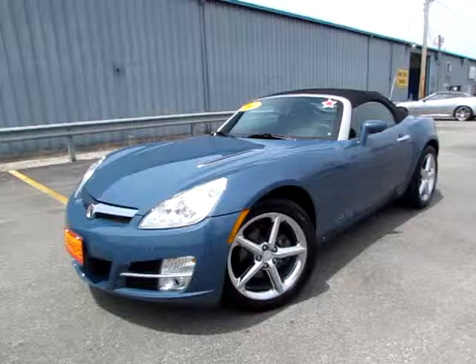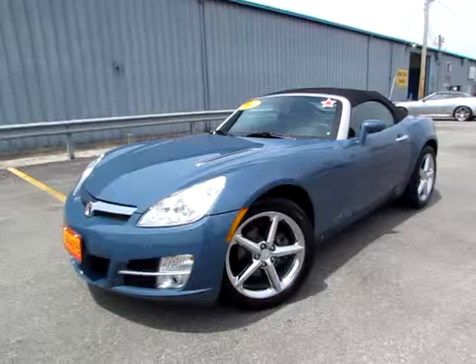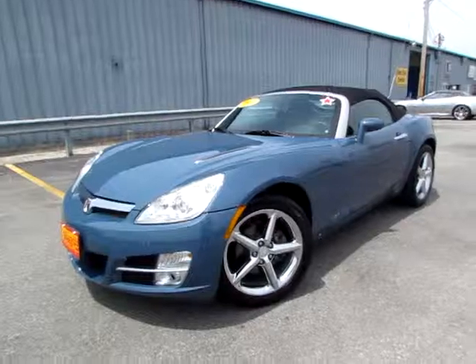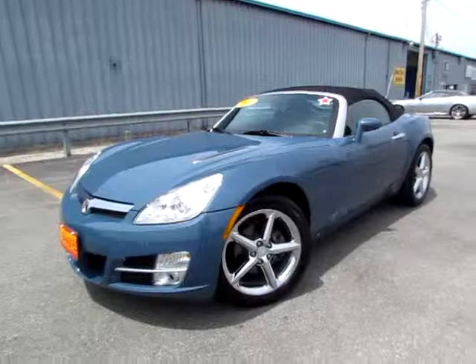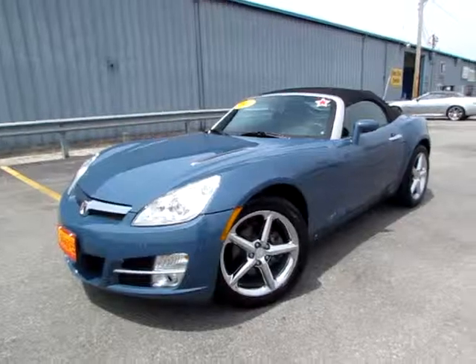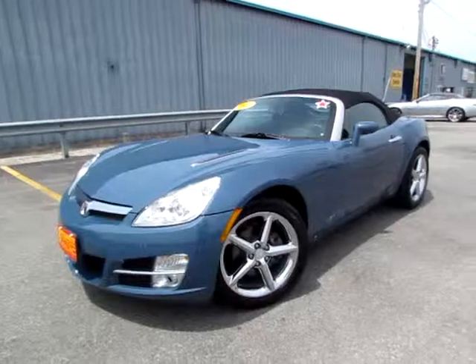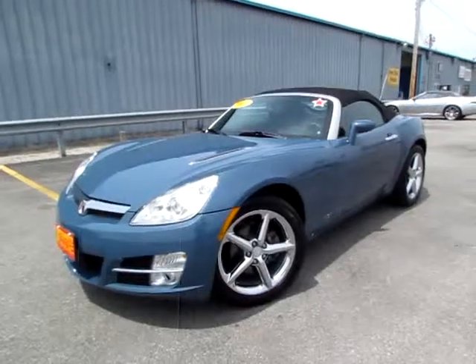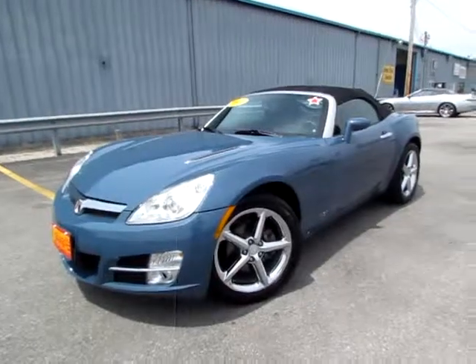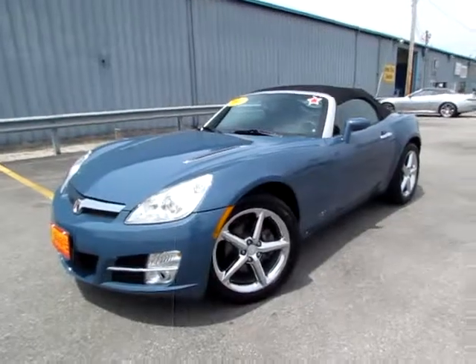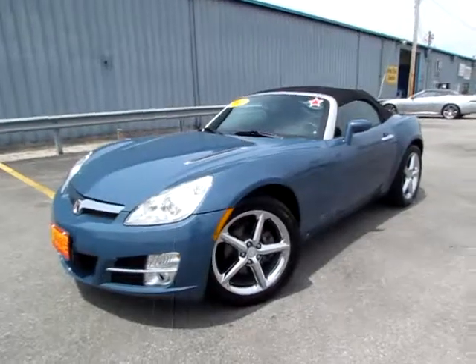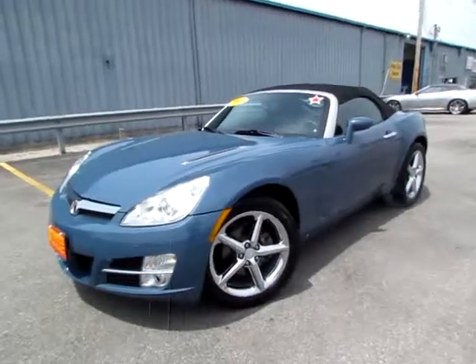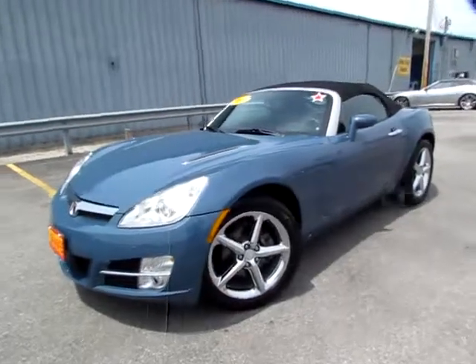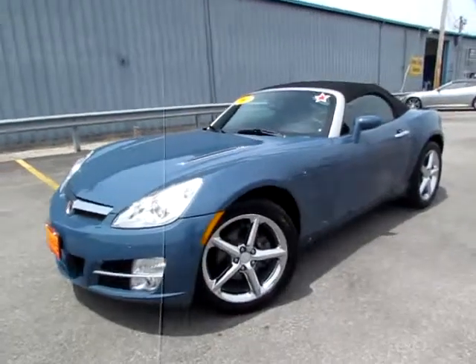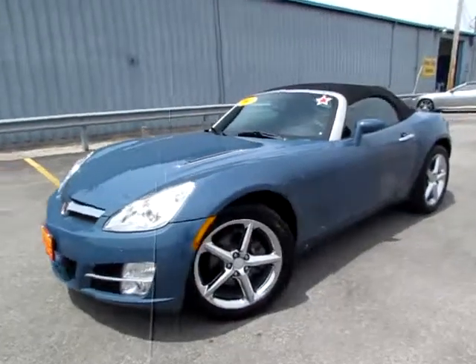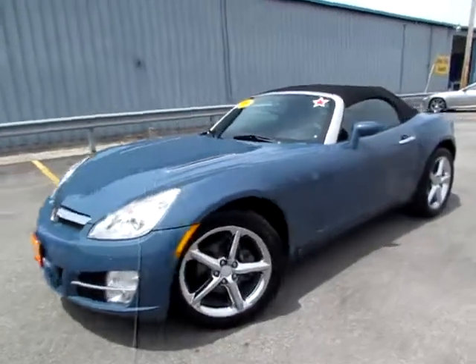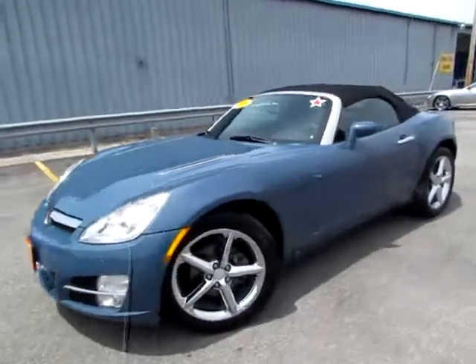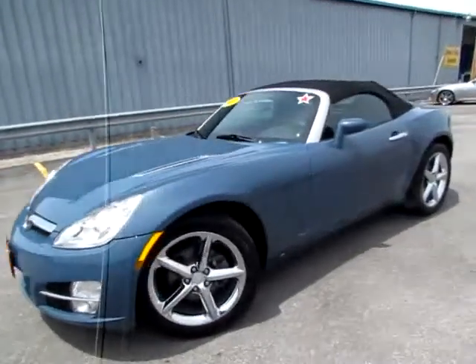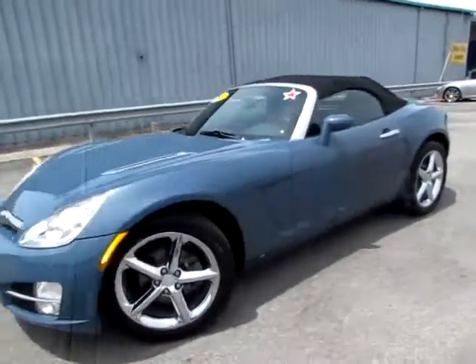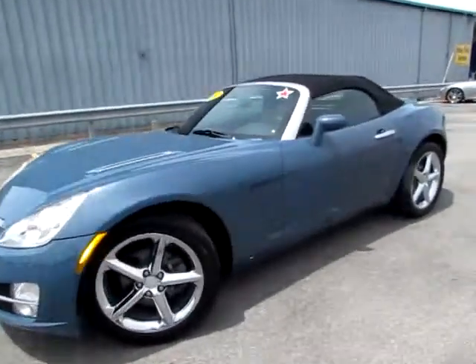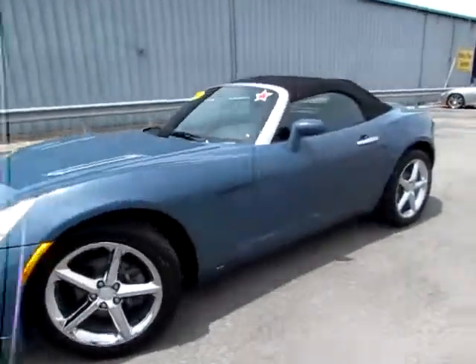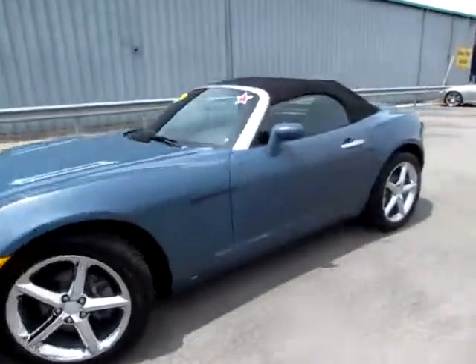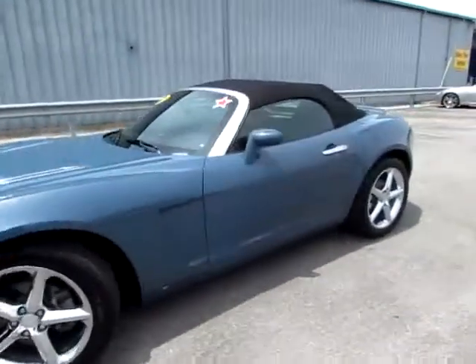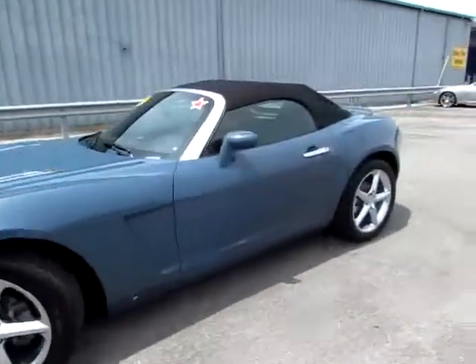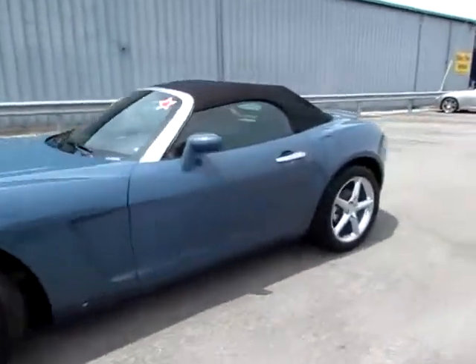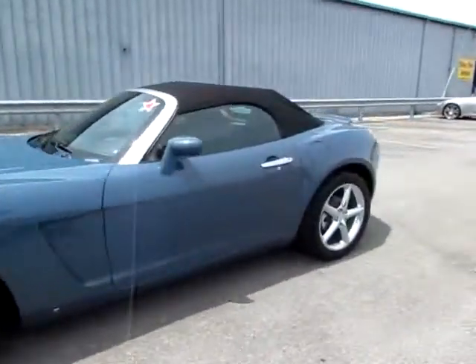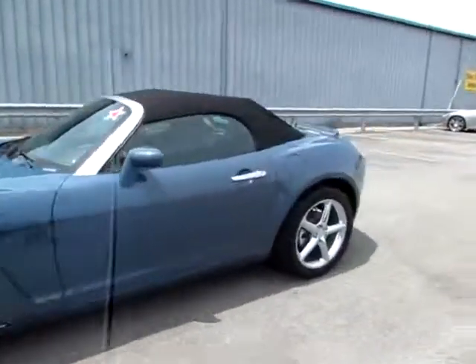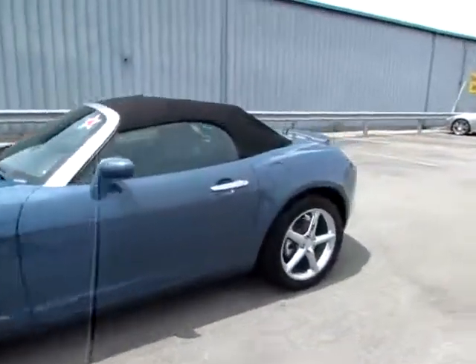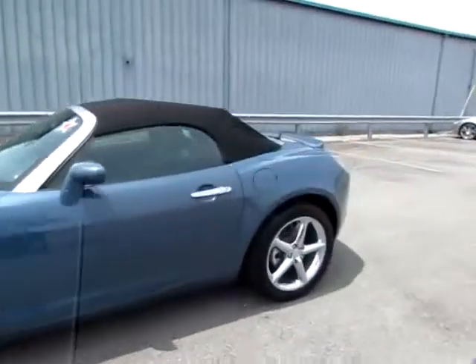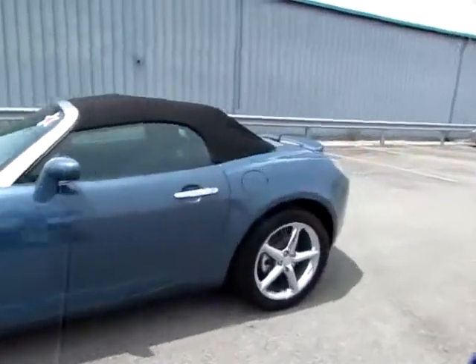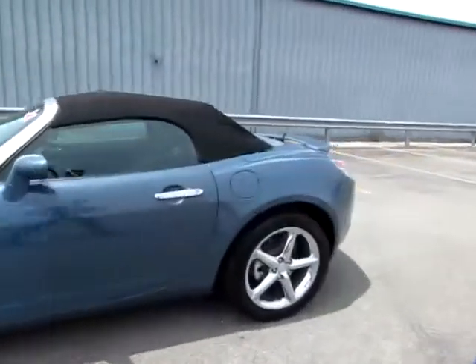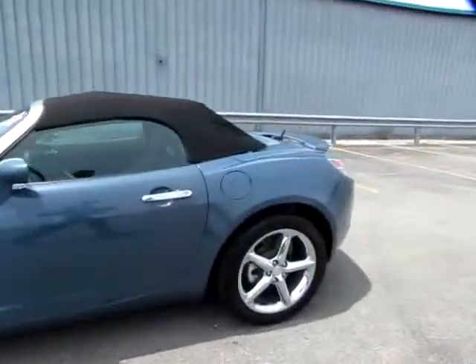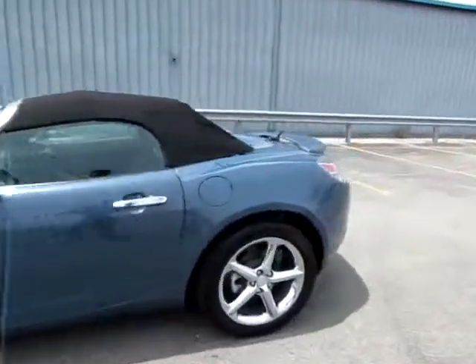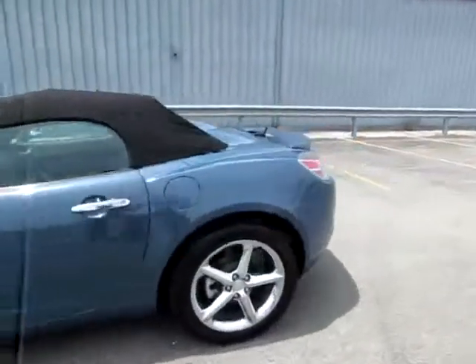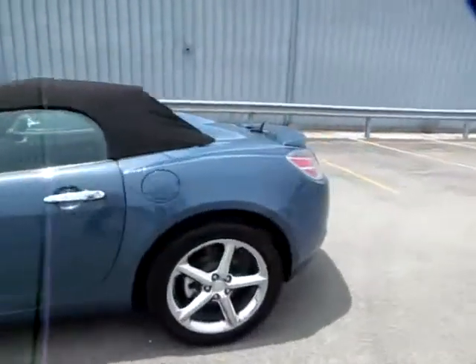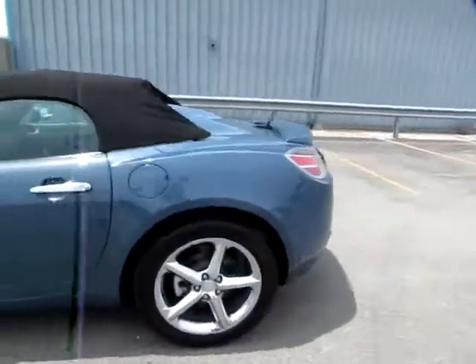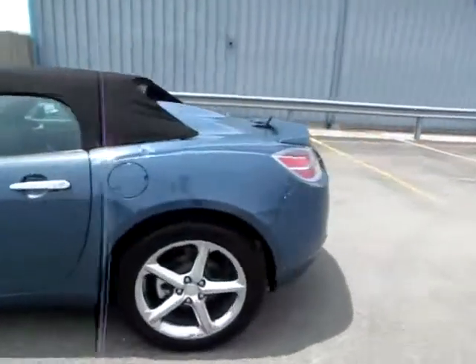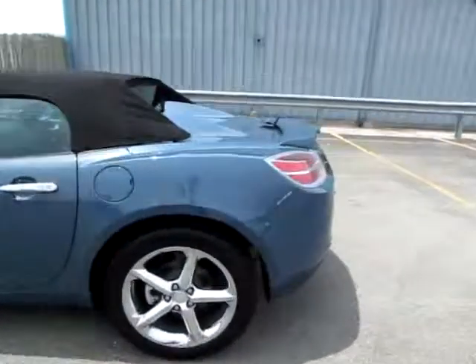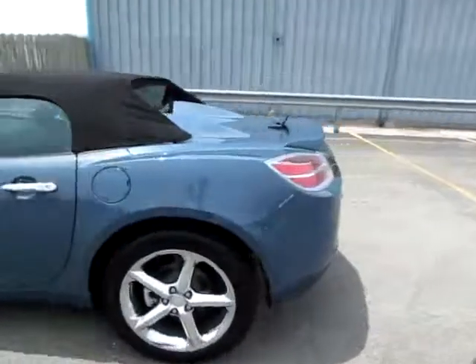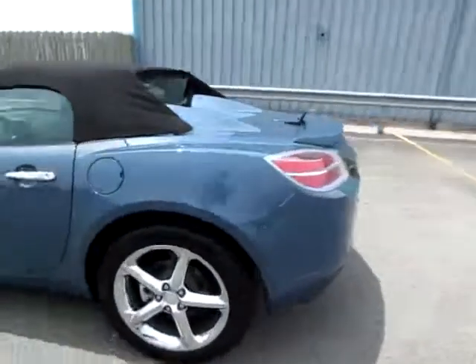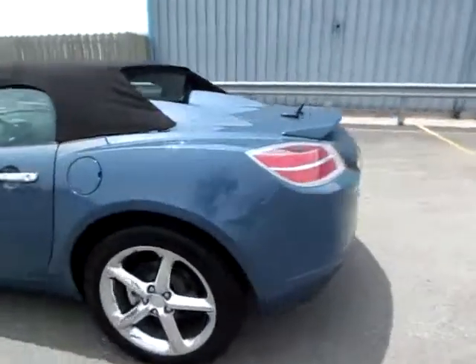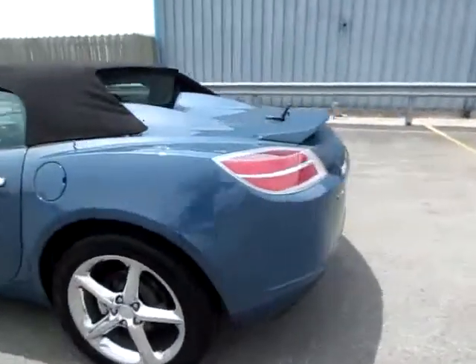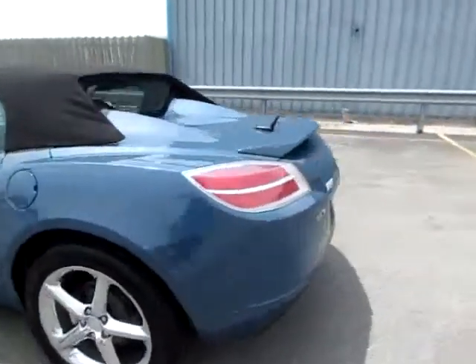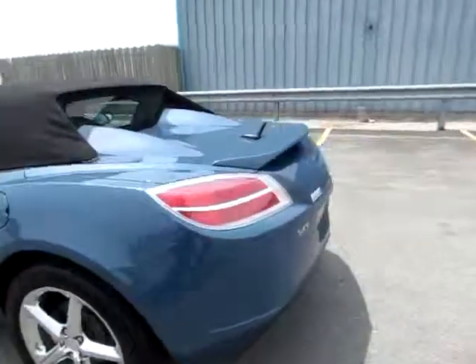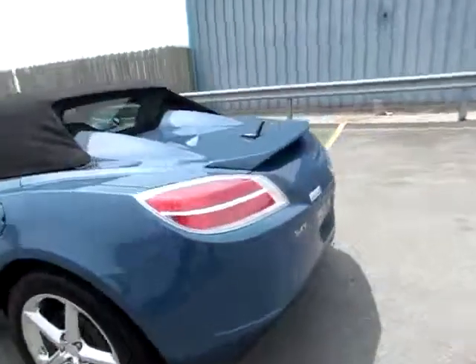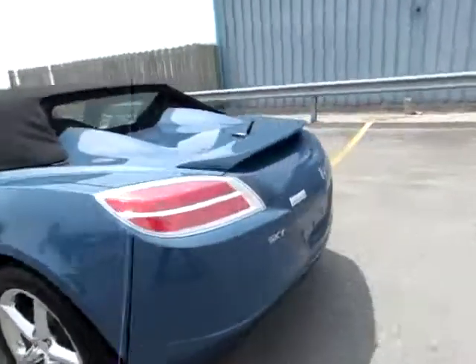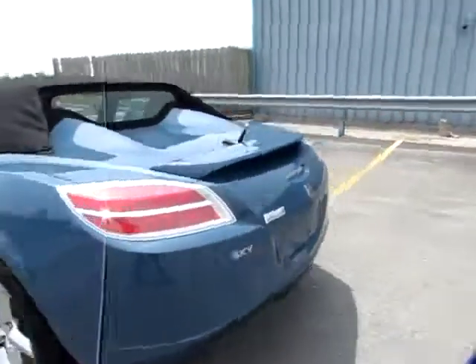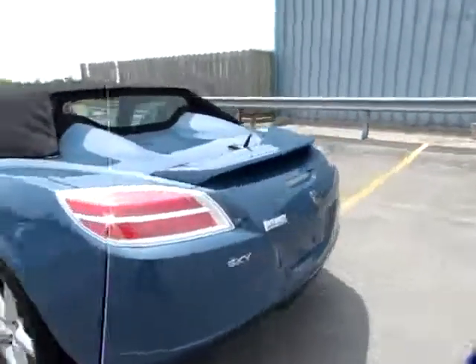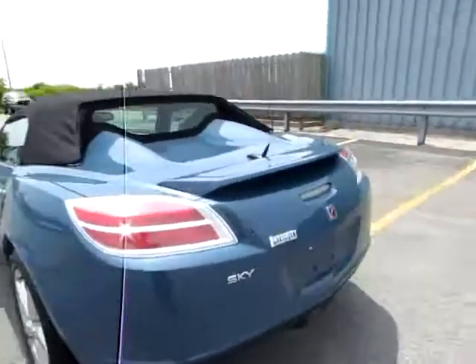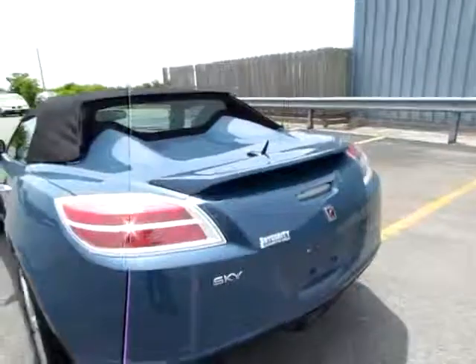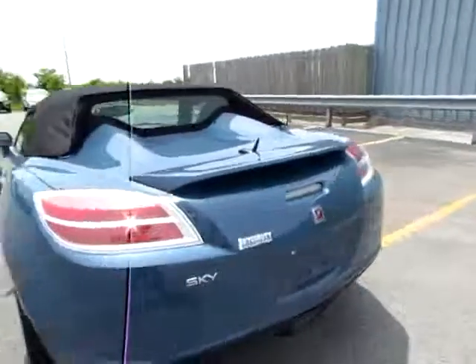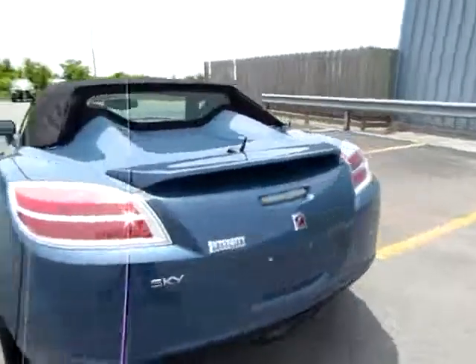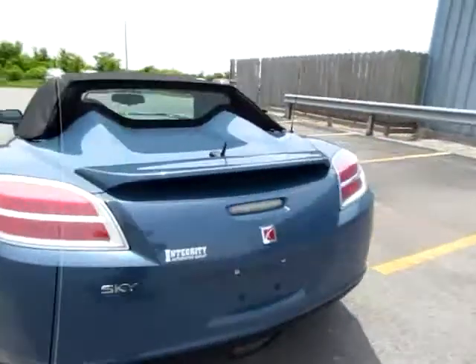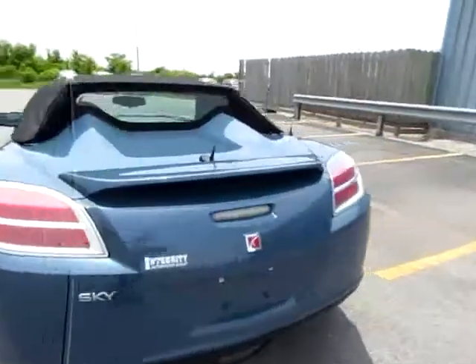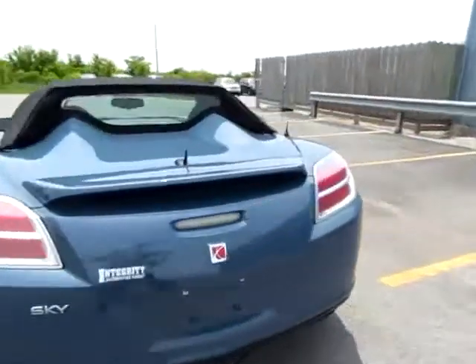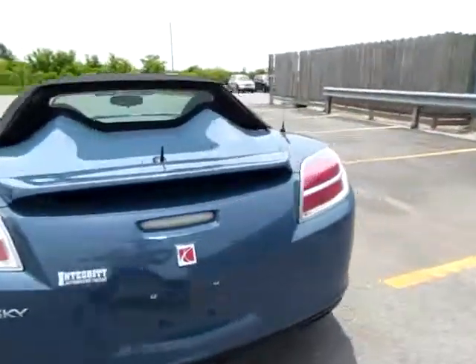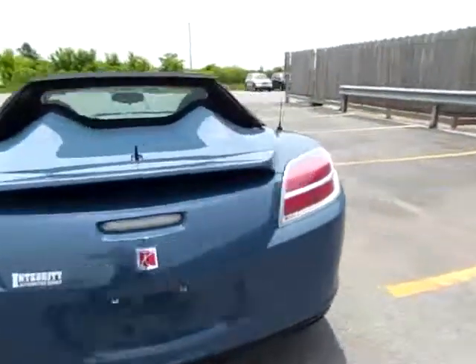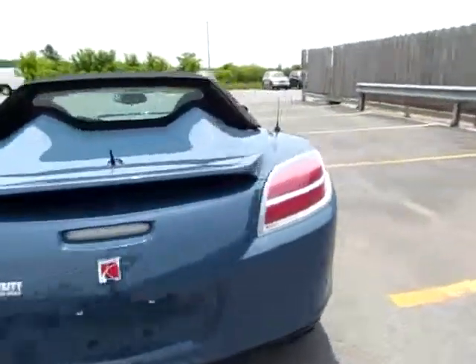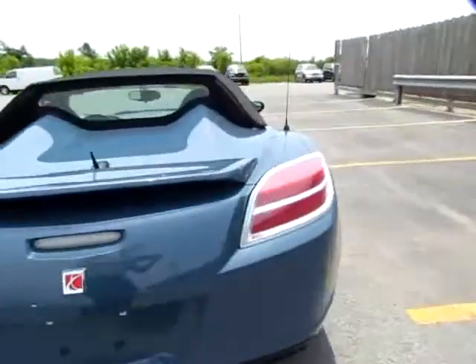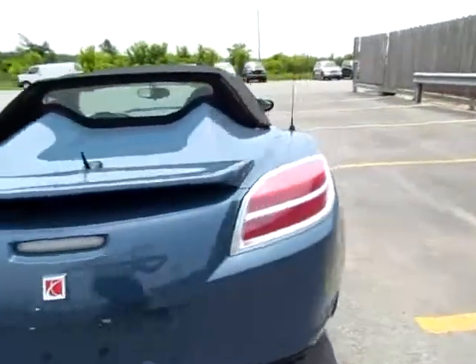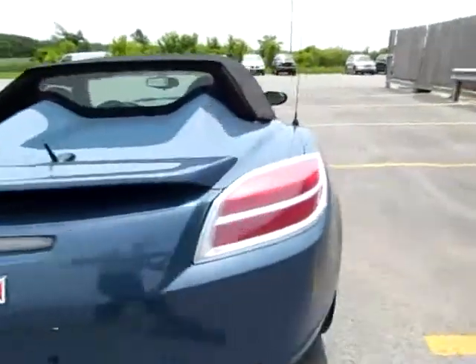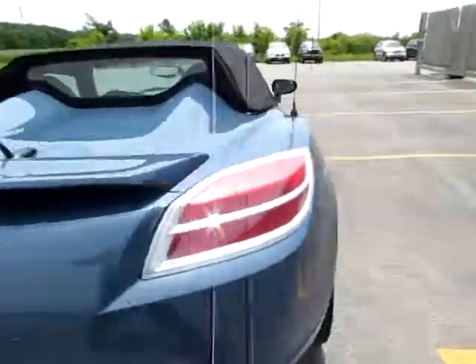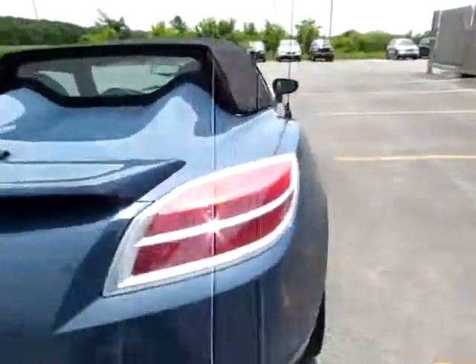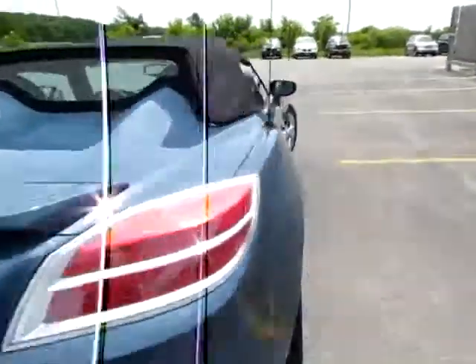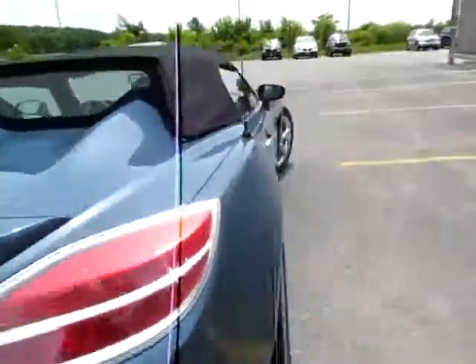122542. 2007 Saturn Sky. This is a beautiful convertible.